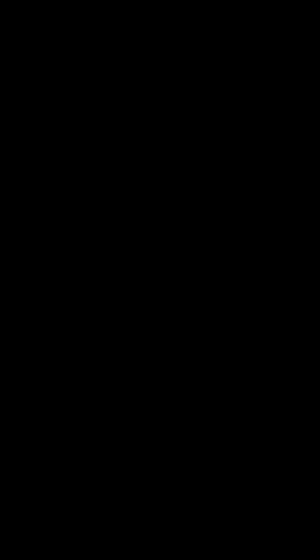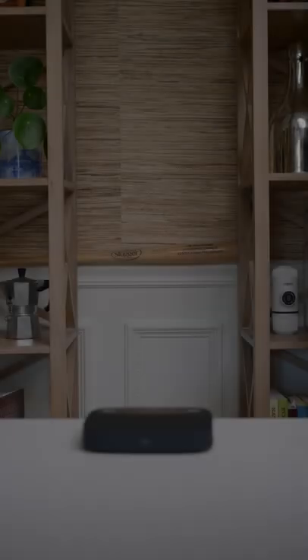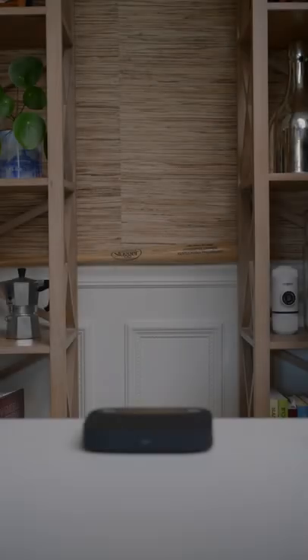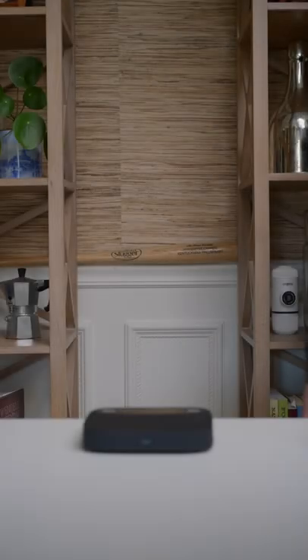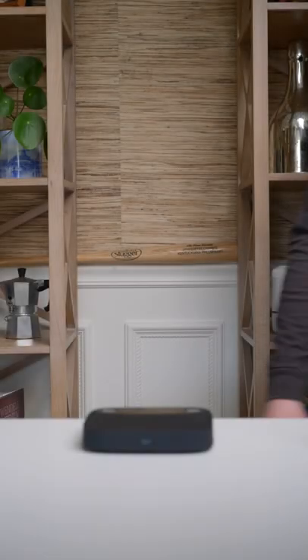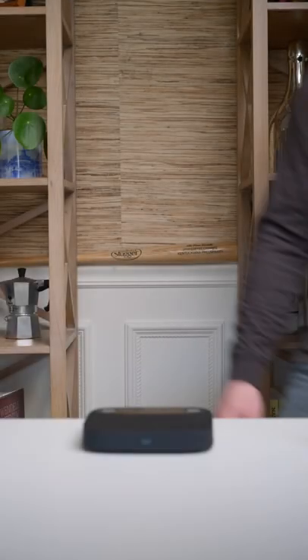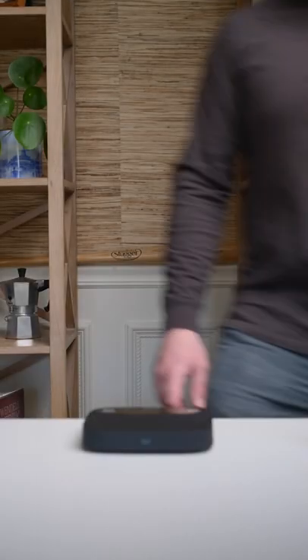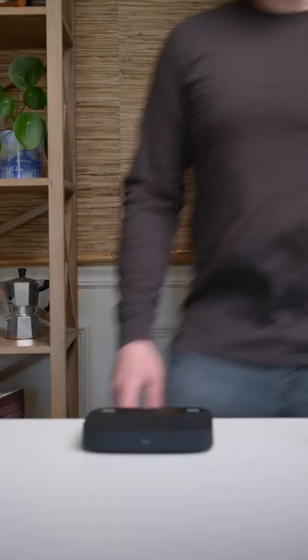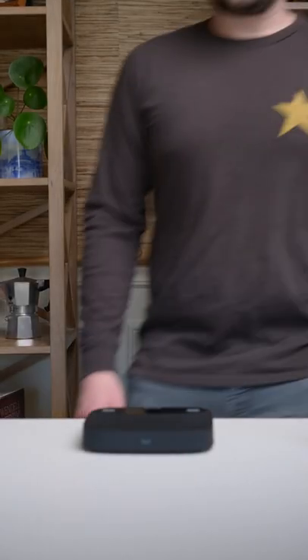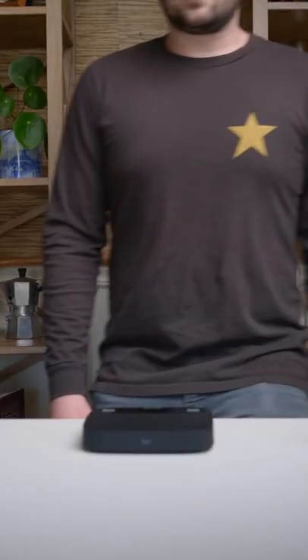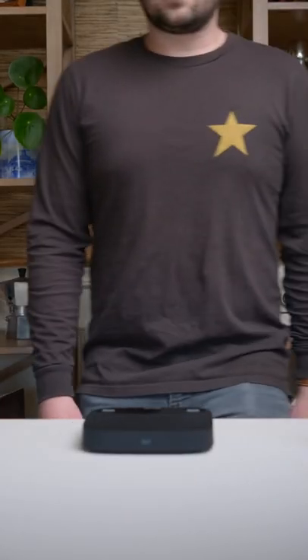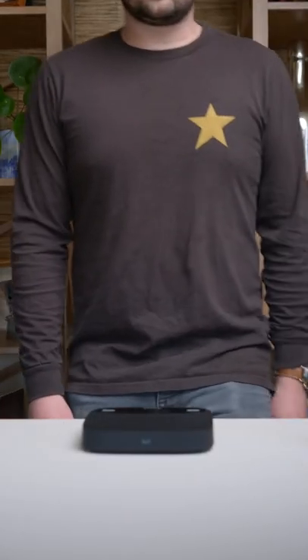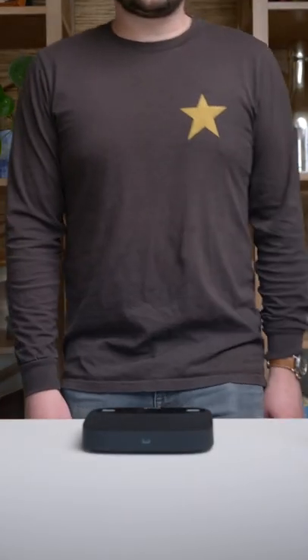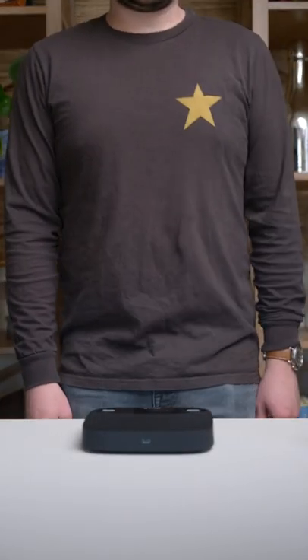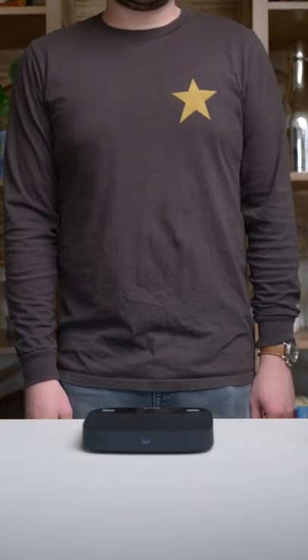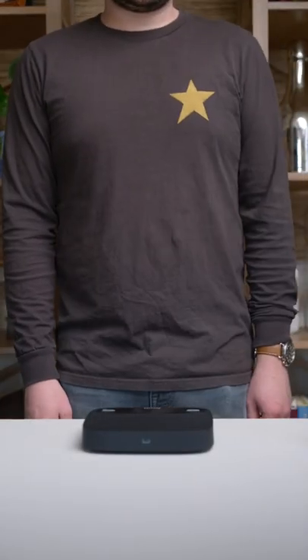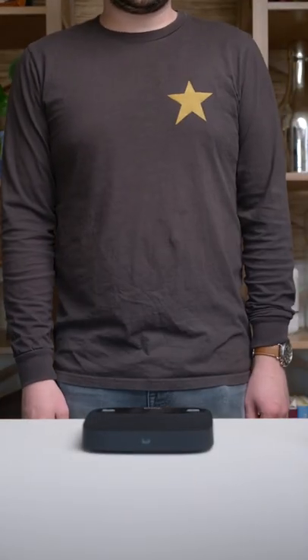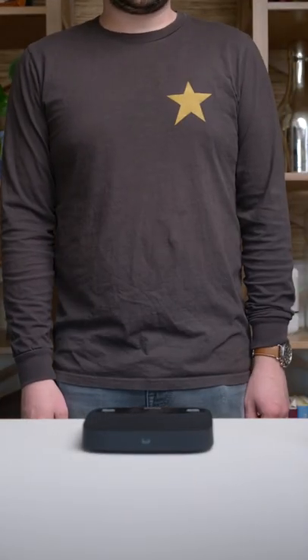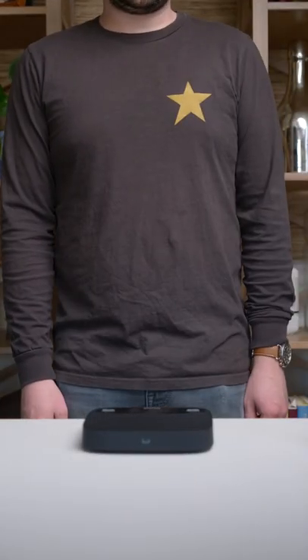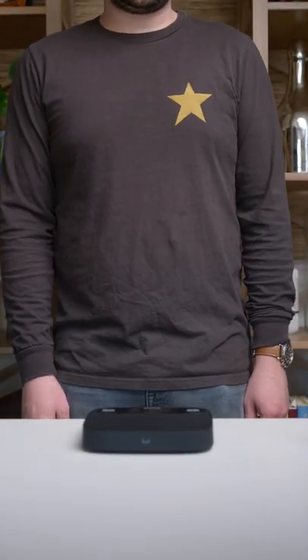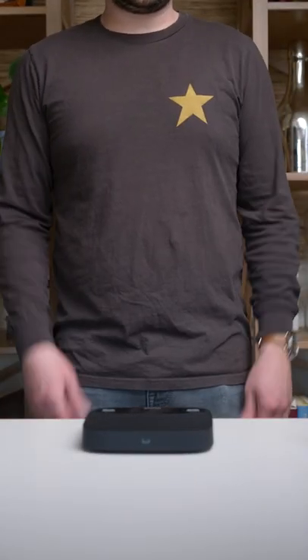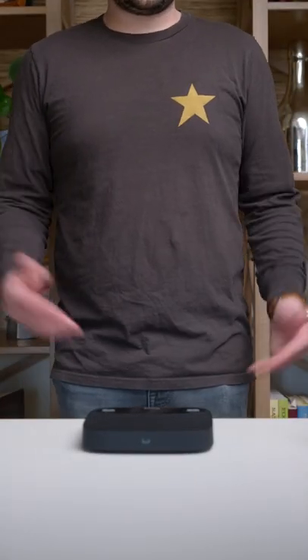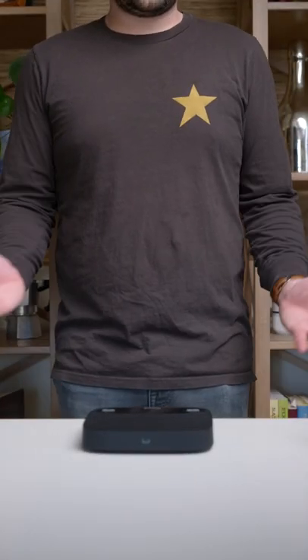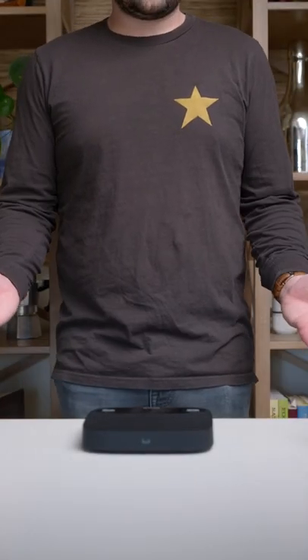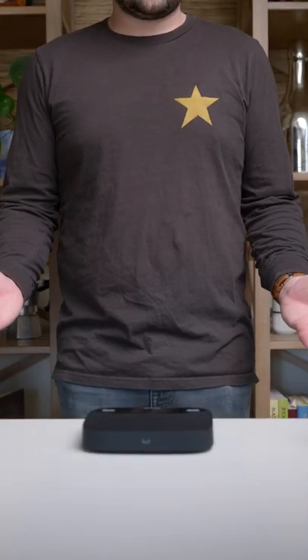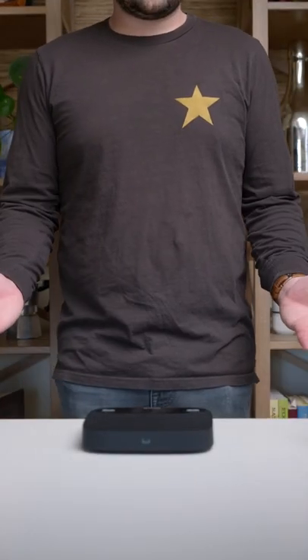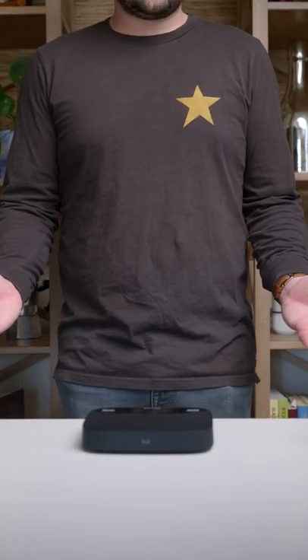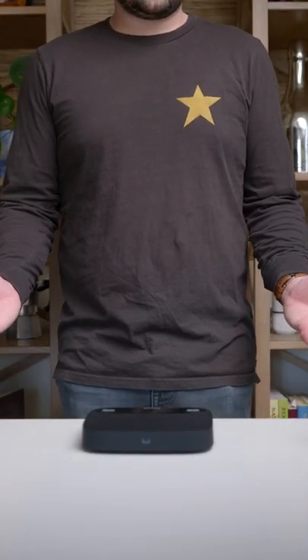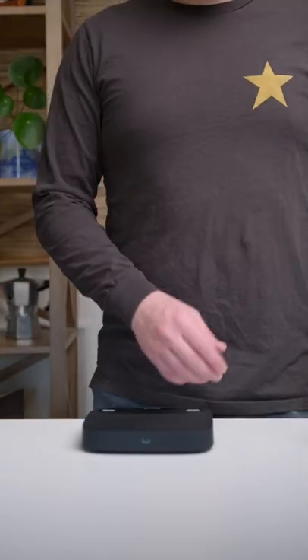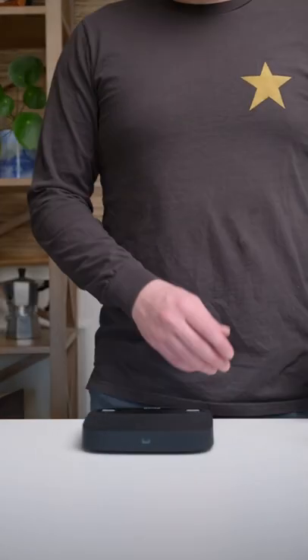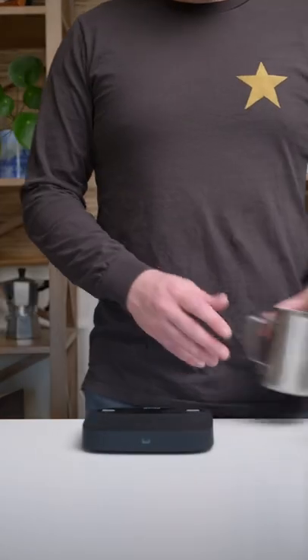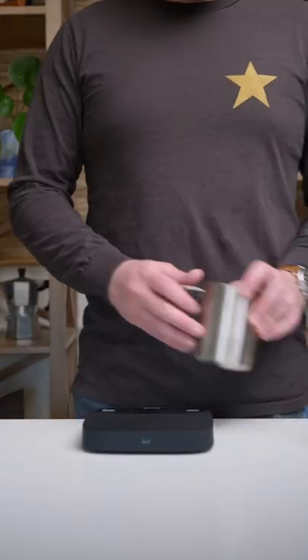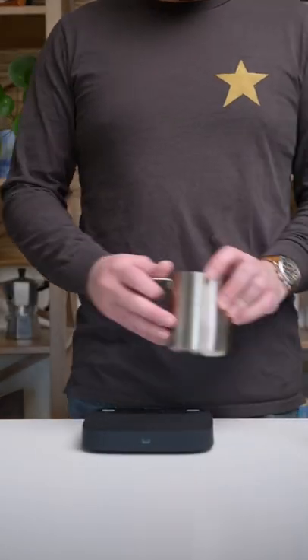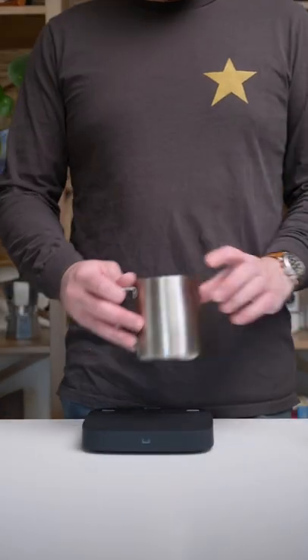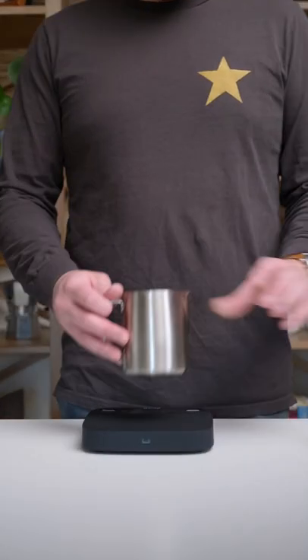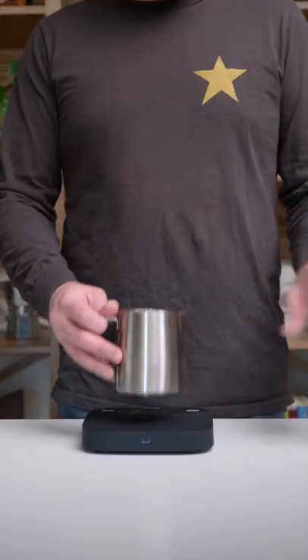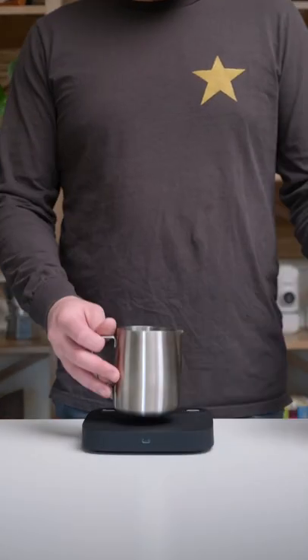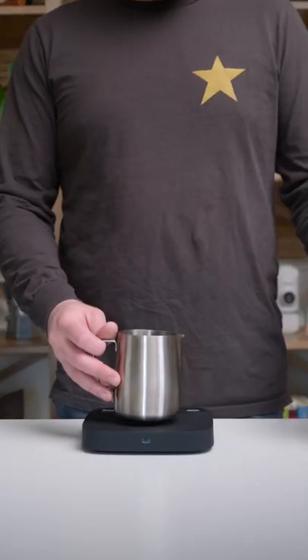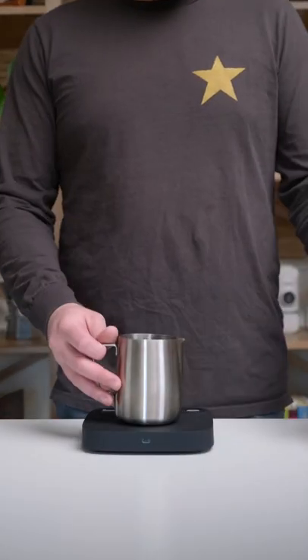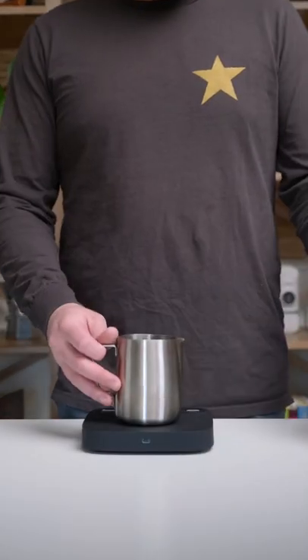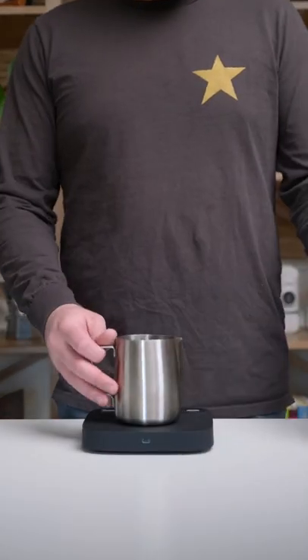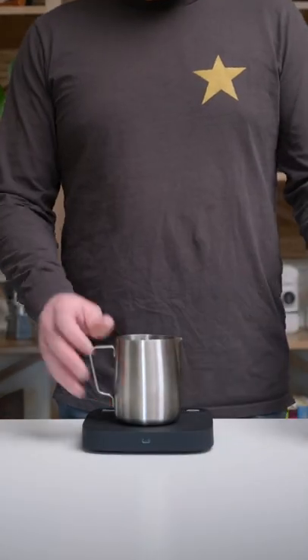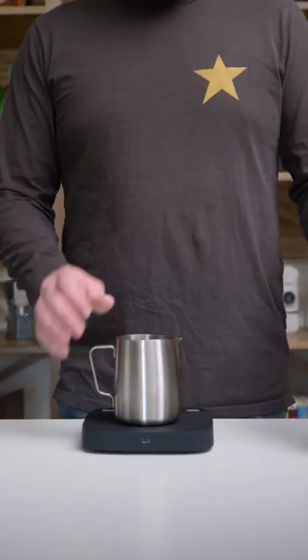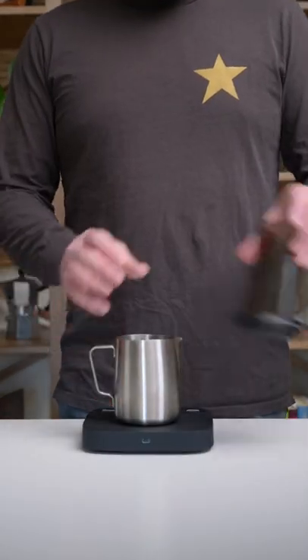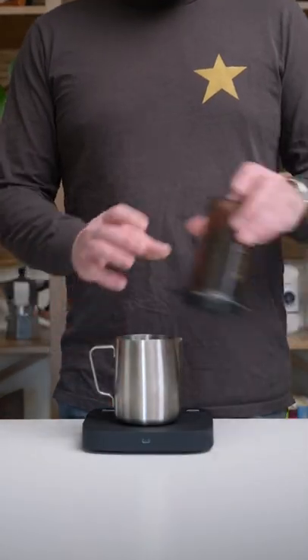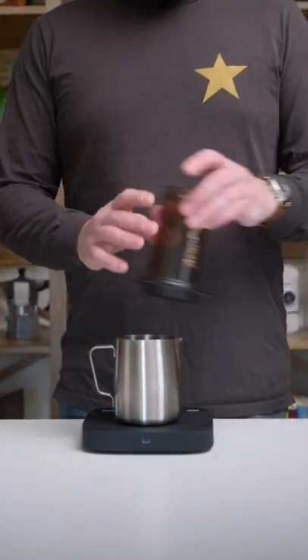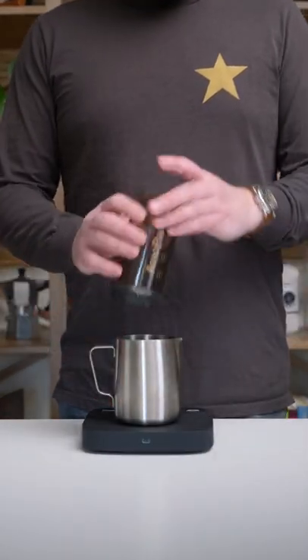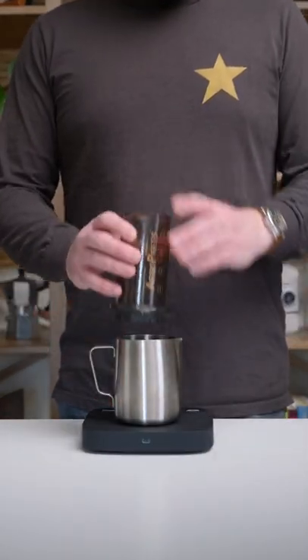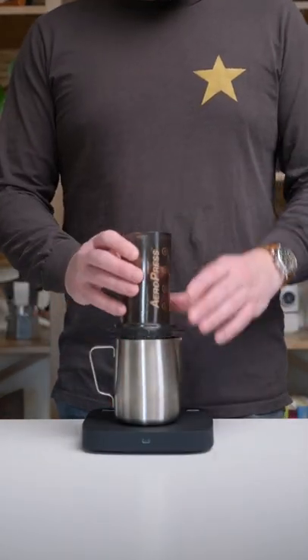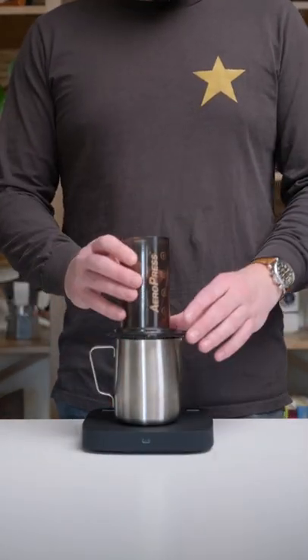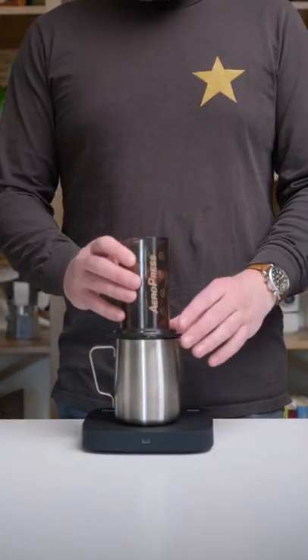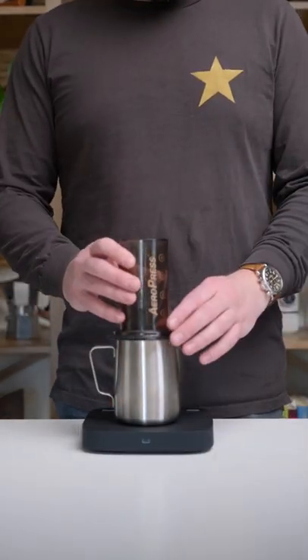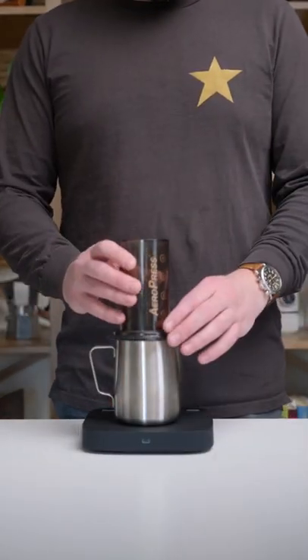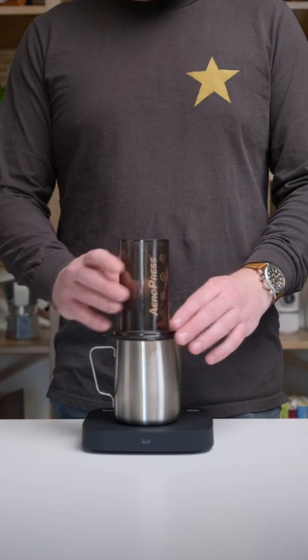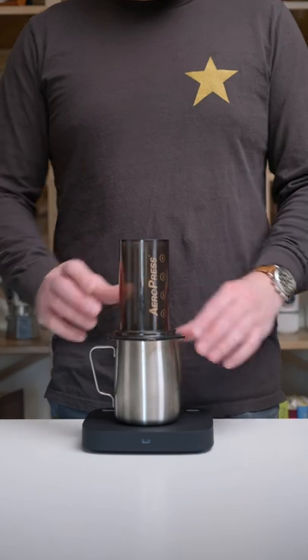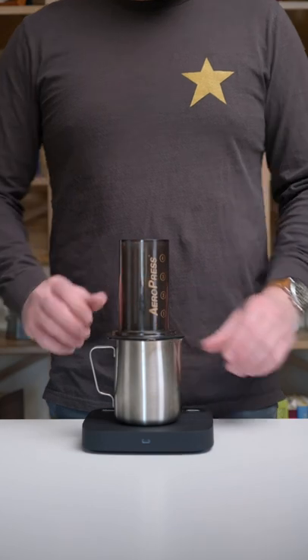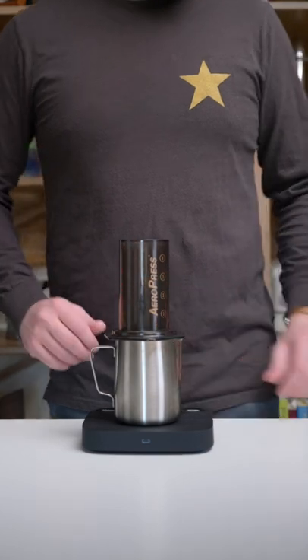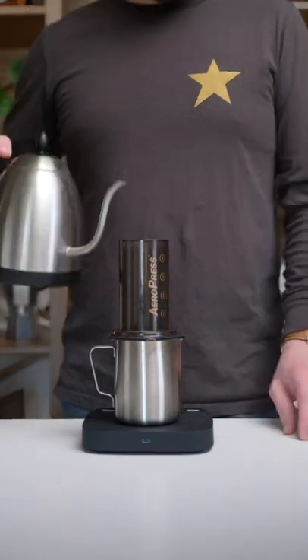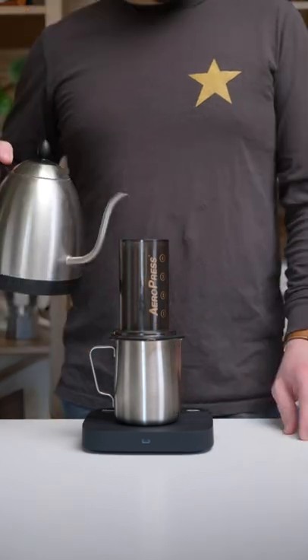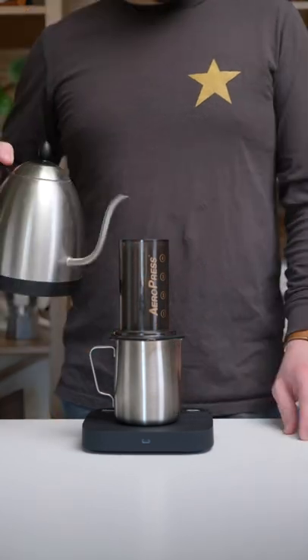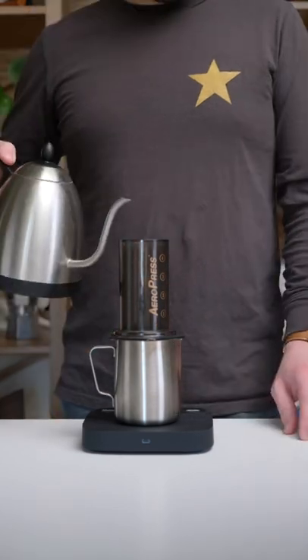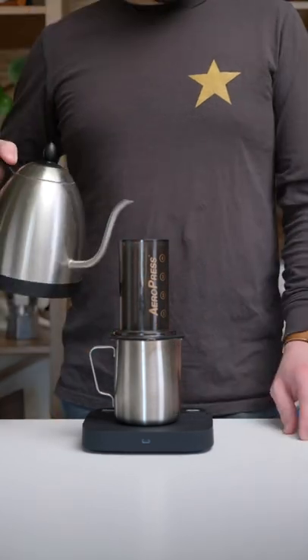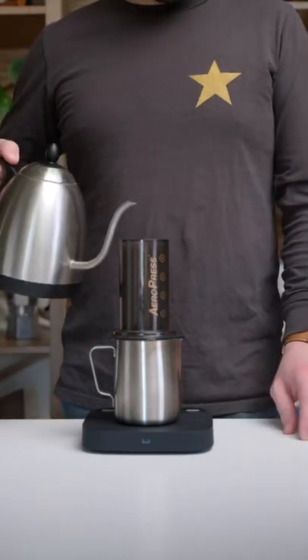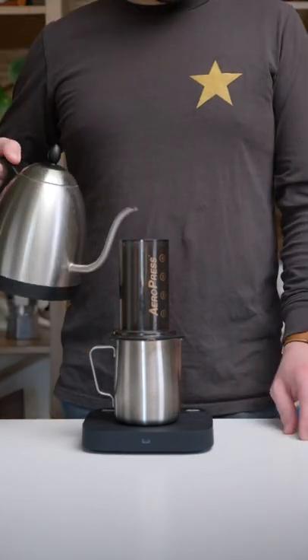Welcome to AeroPress Monday, where the day is not Tuesday. Today's recipe is courtesy of James Hoffmann.